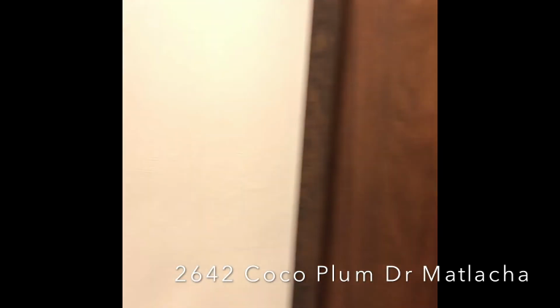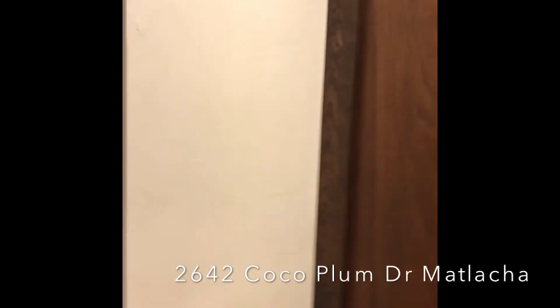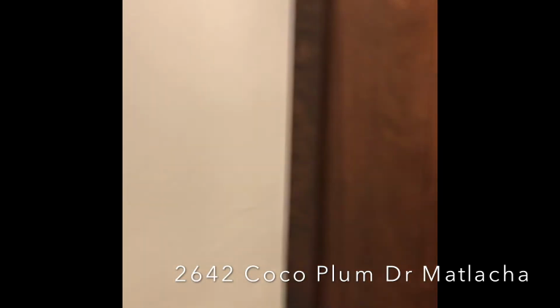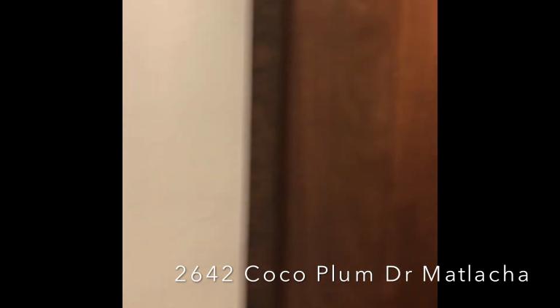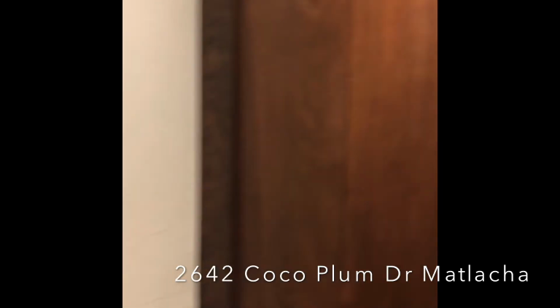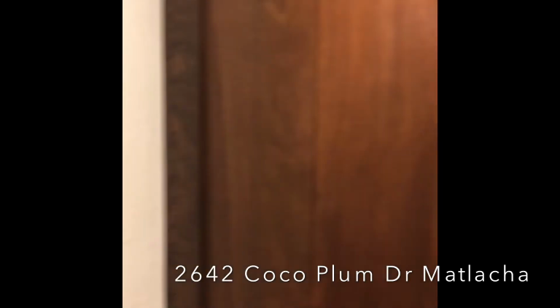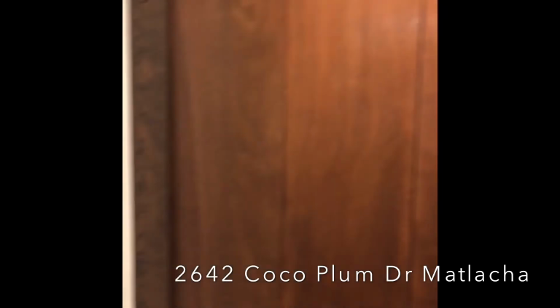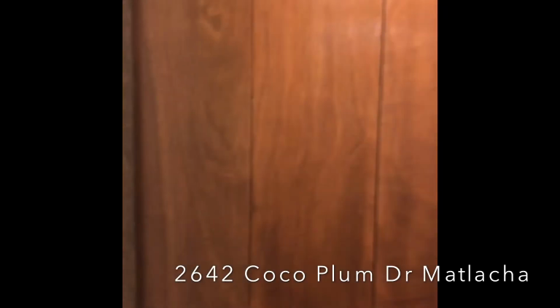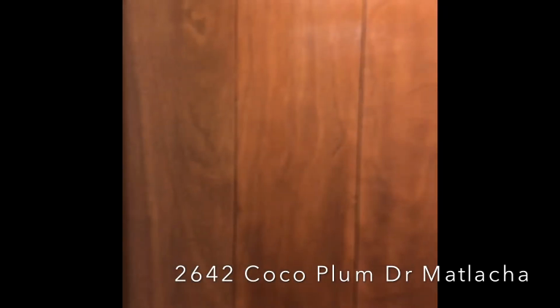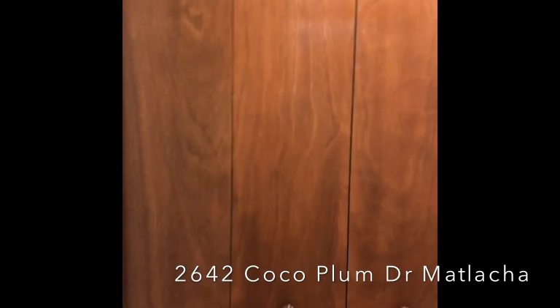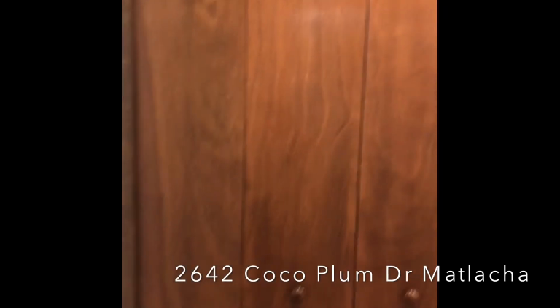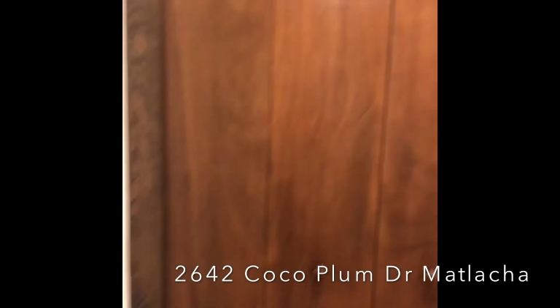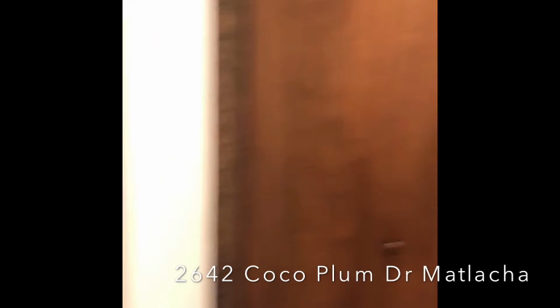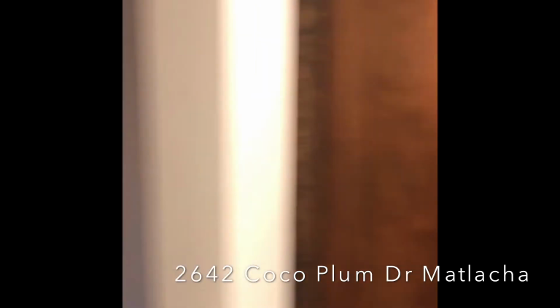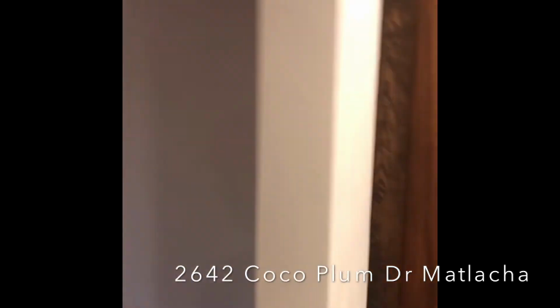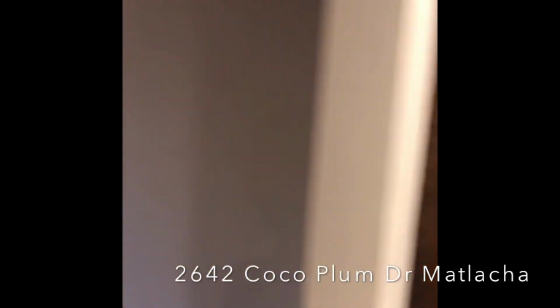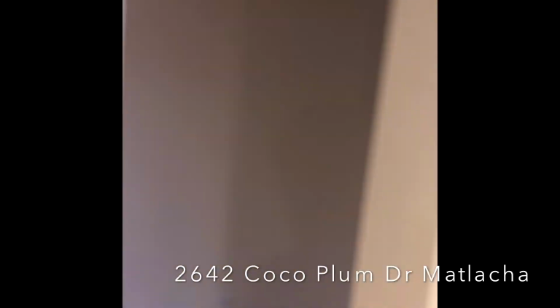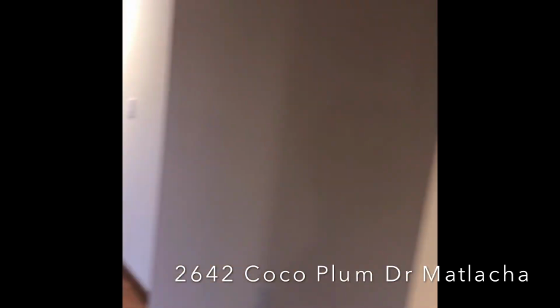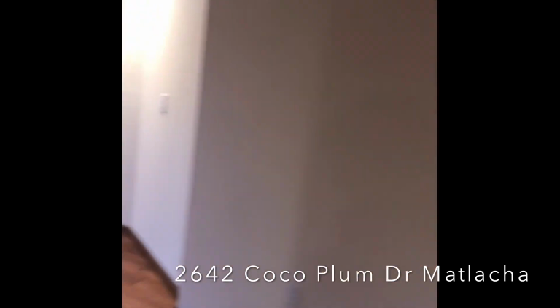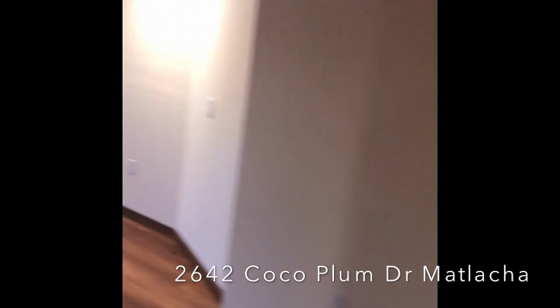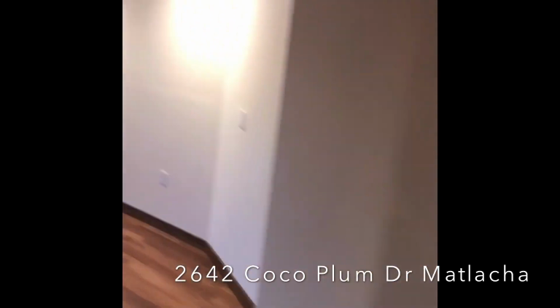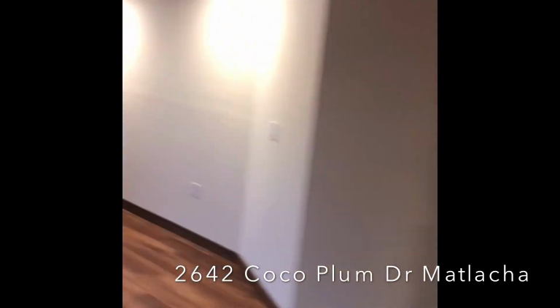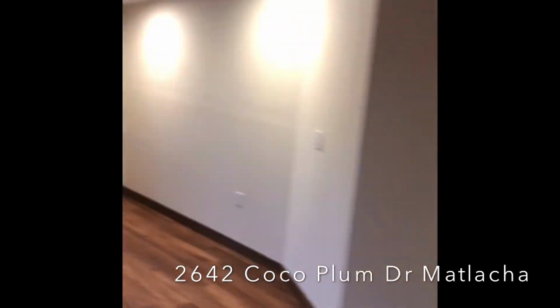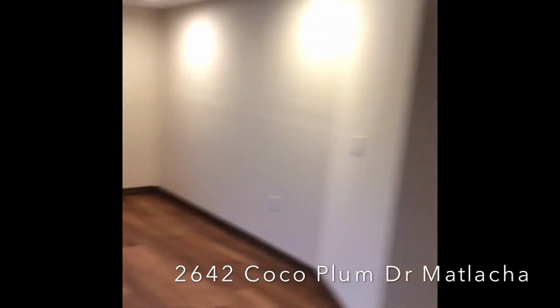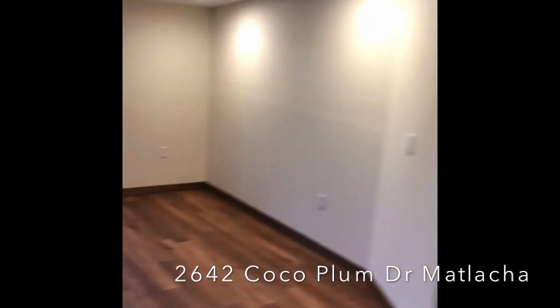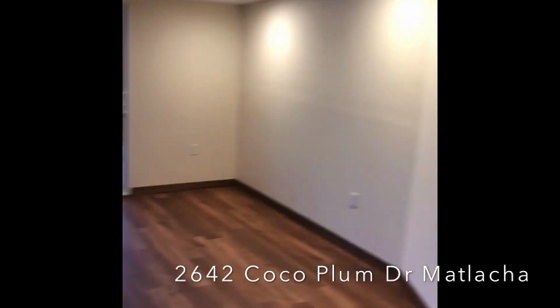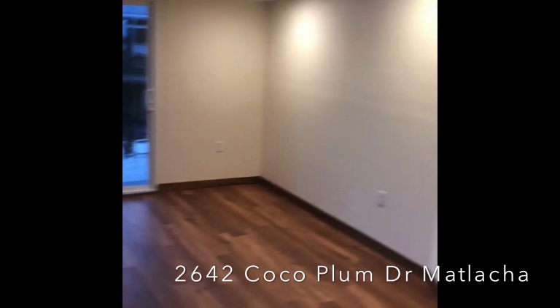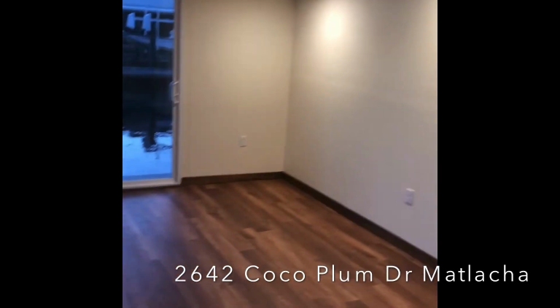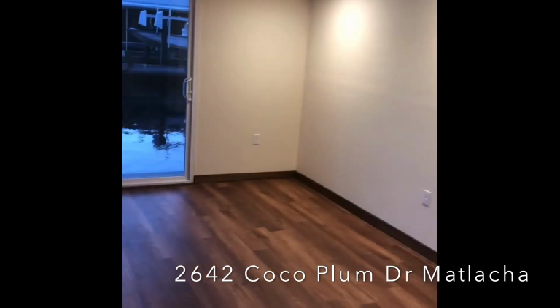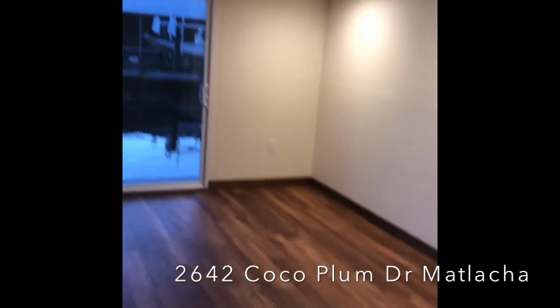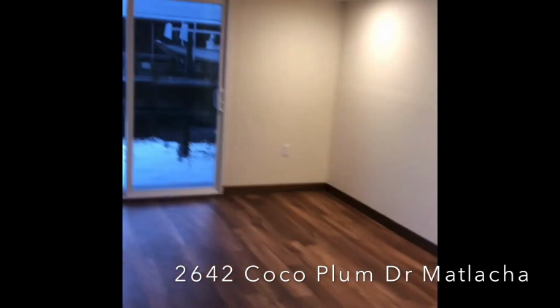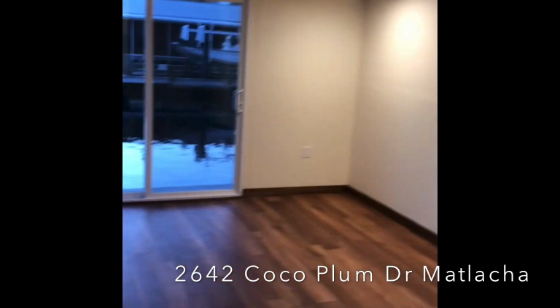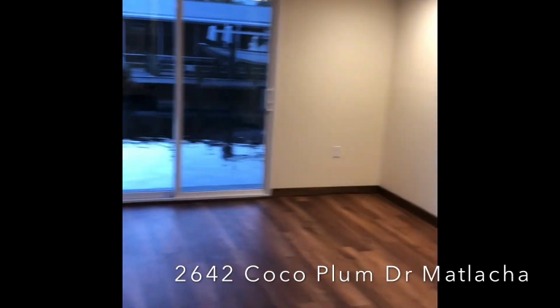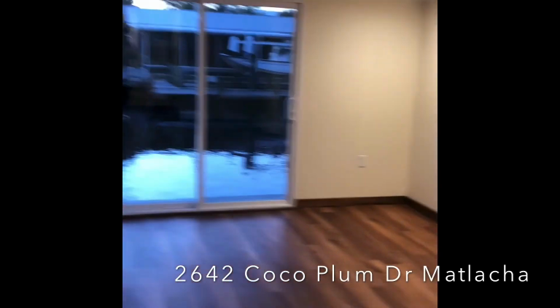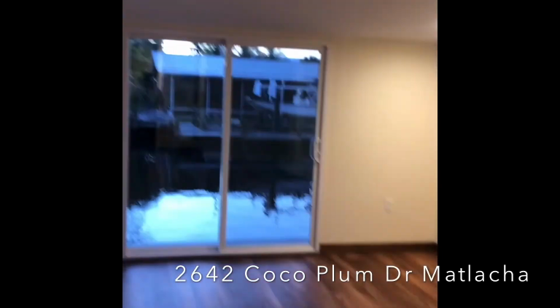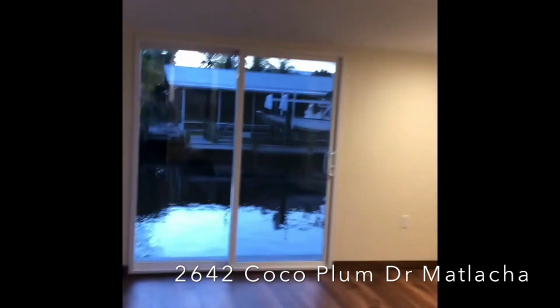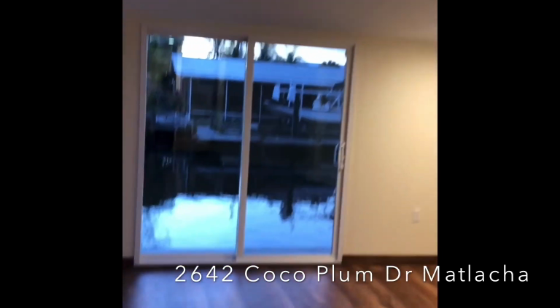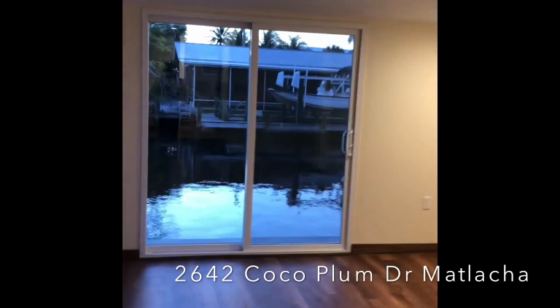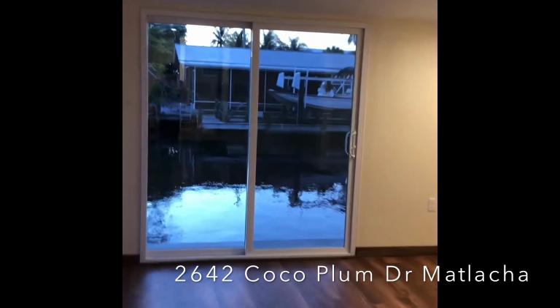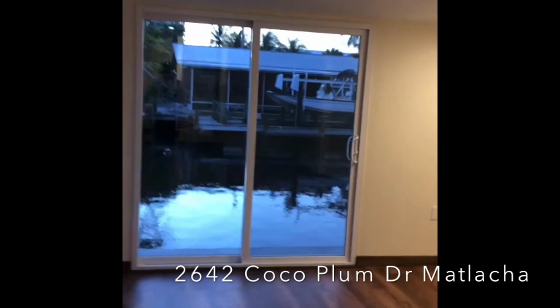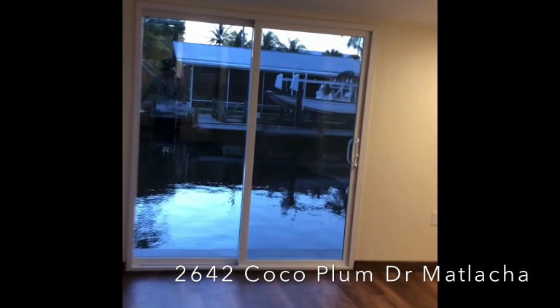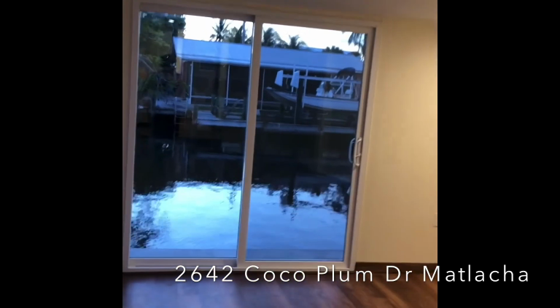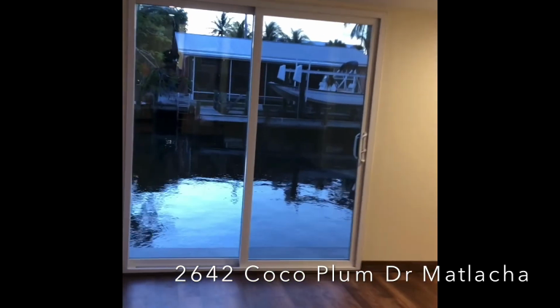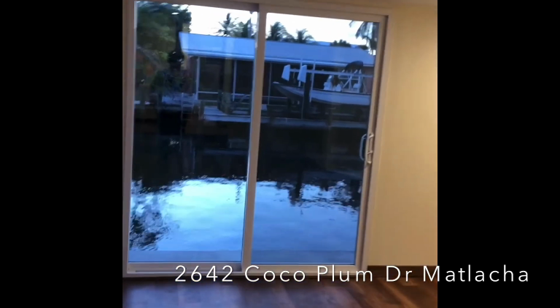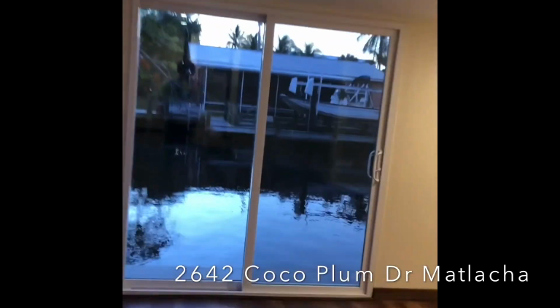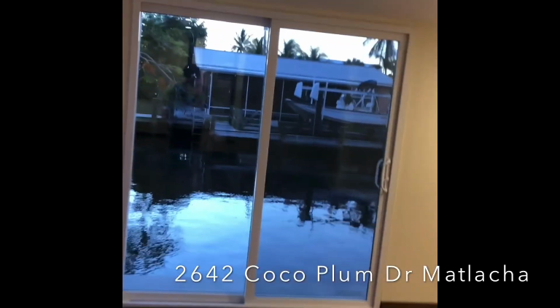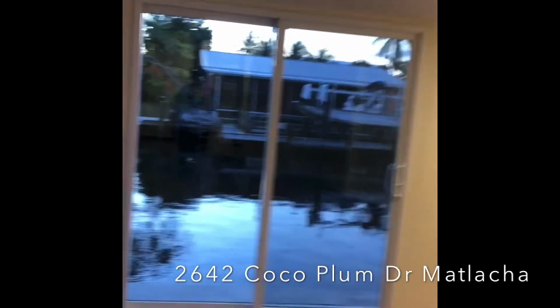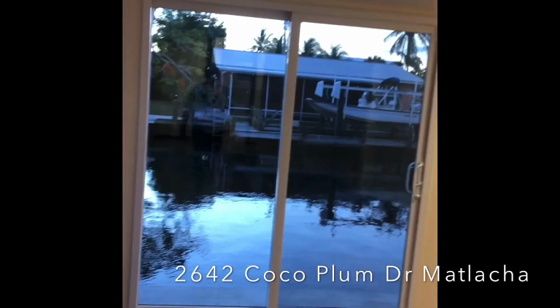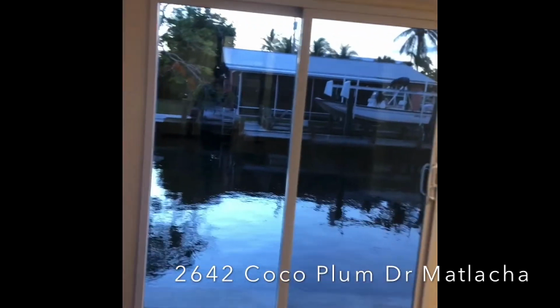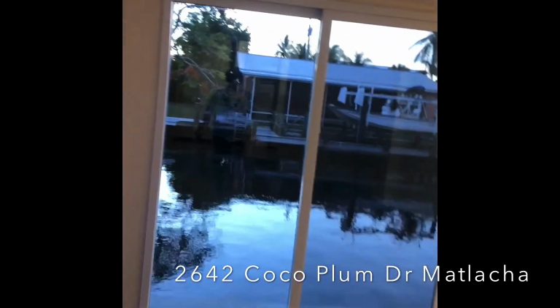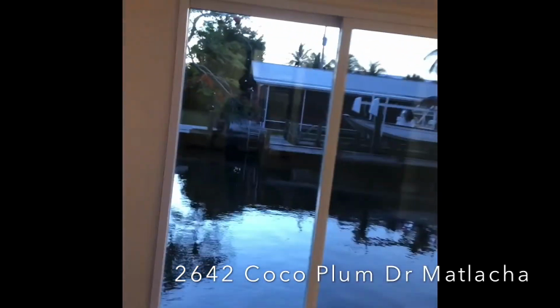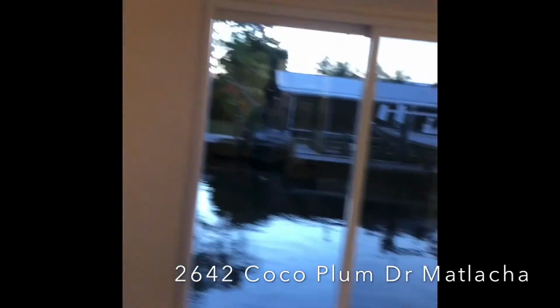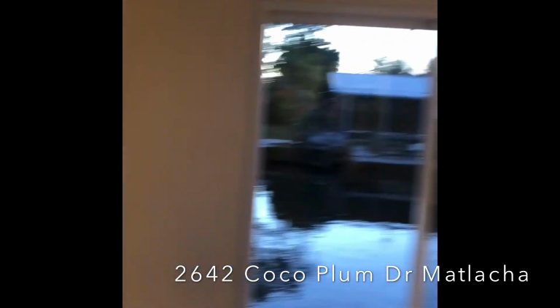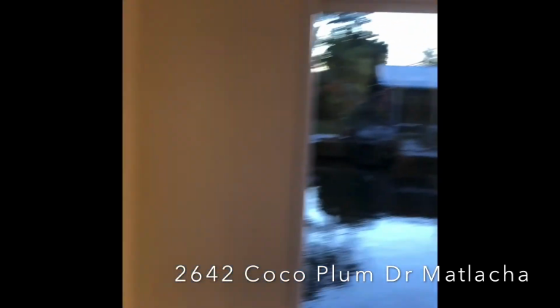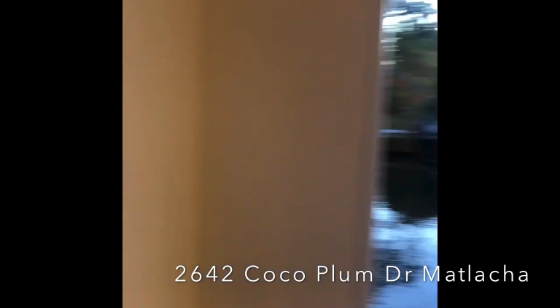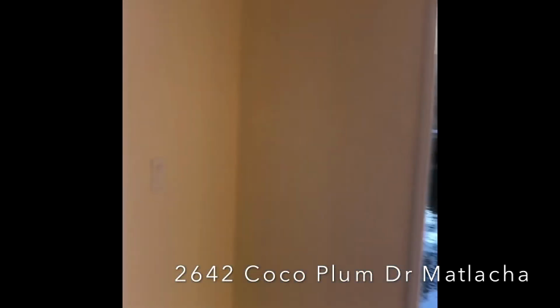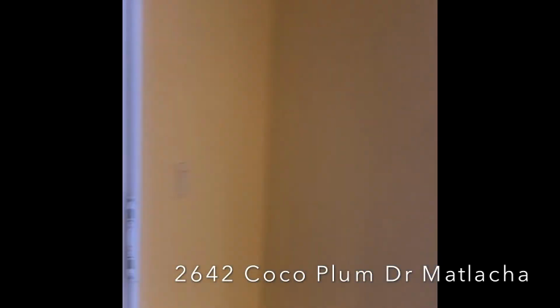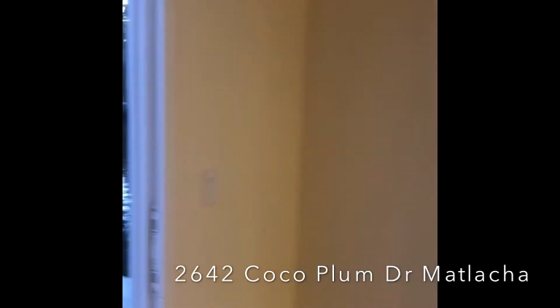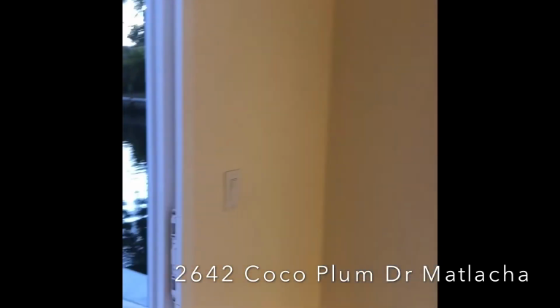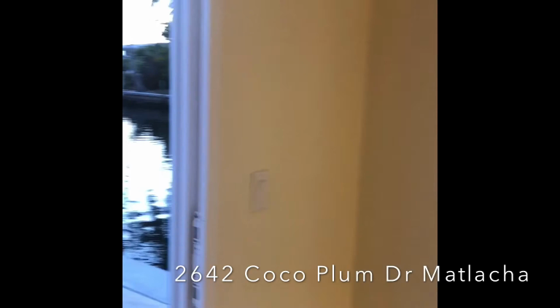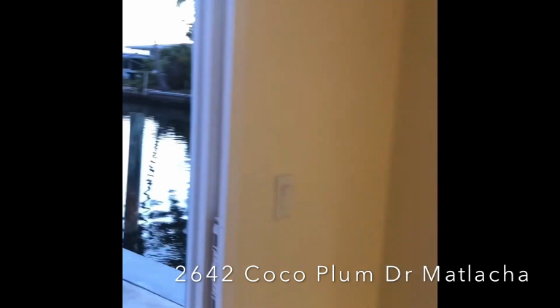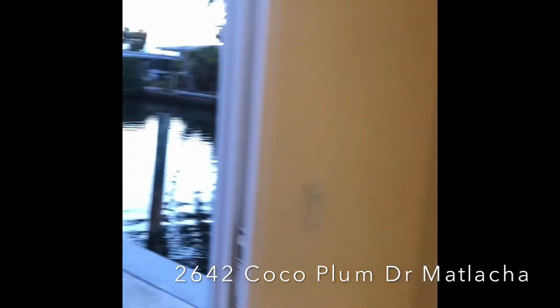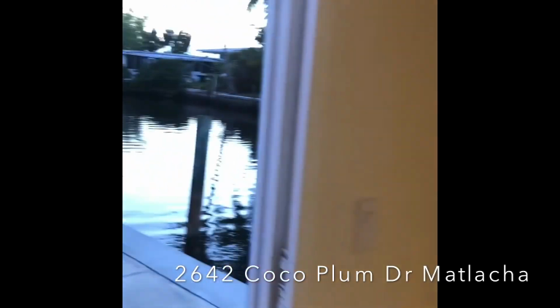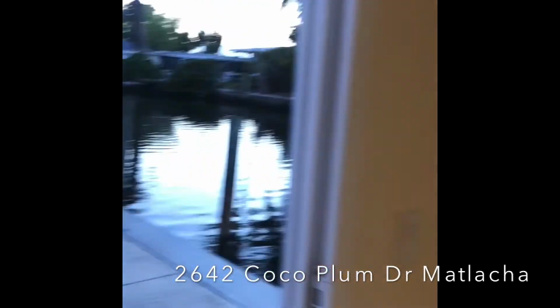Another closet here, plenty of space. All new sliders and impact windows.